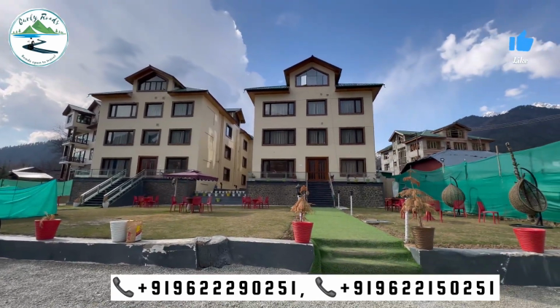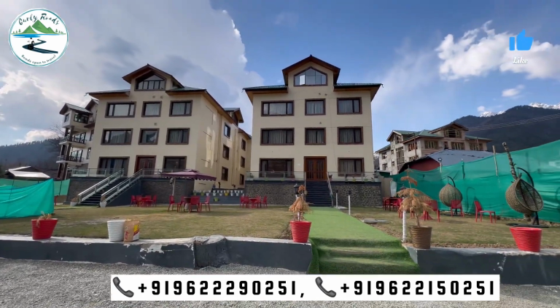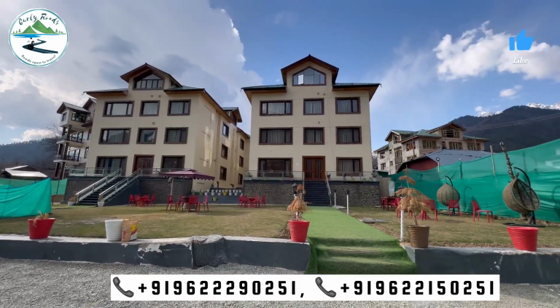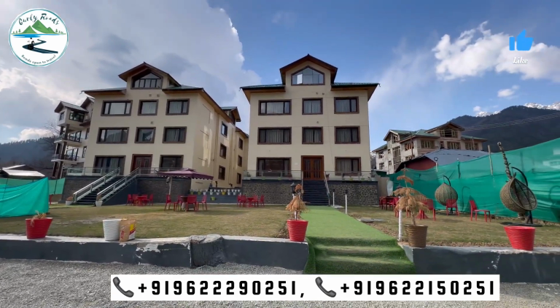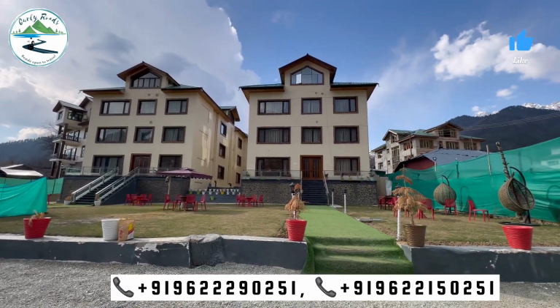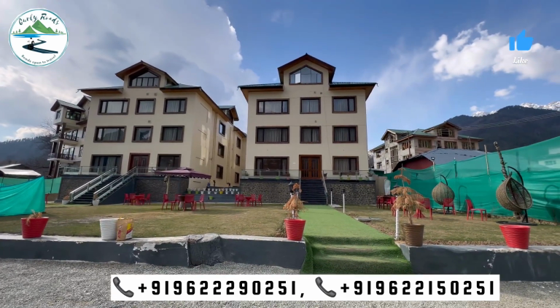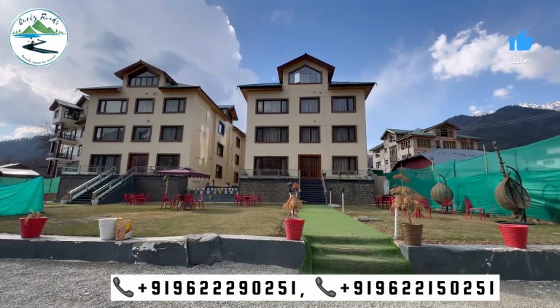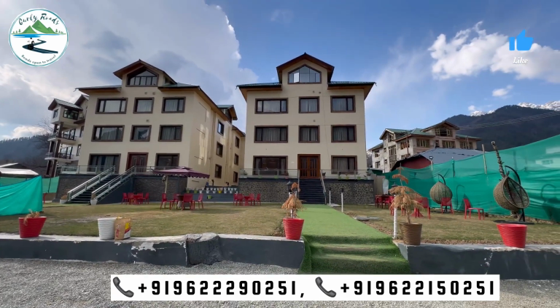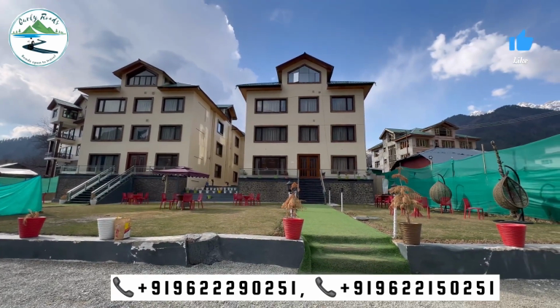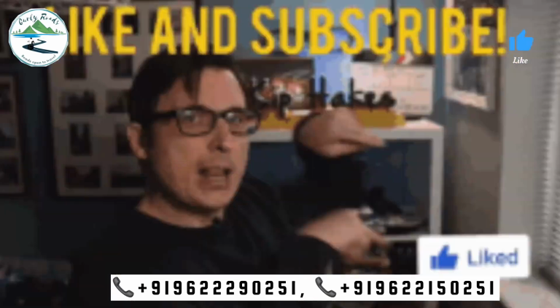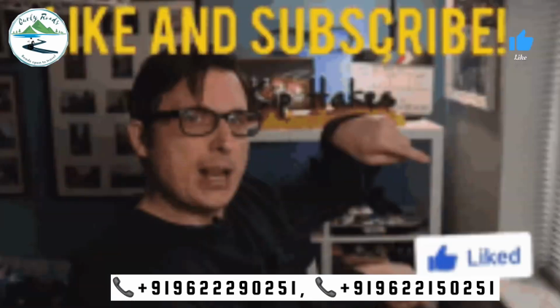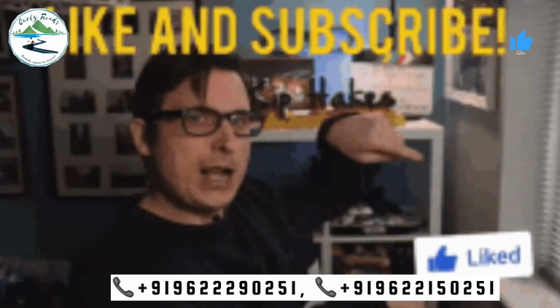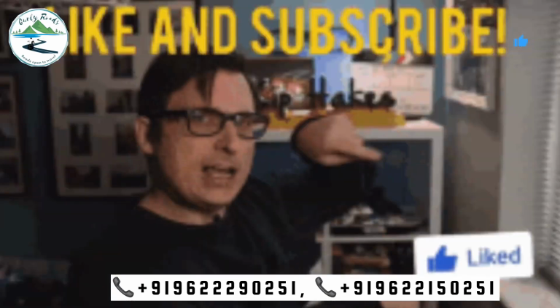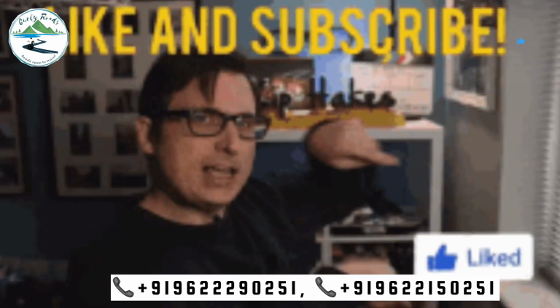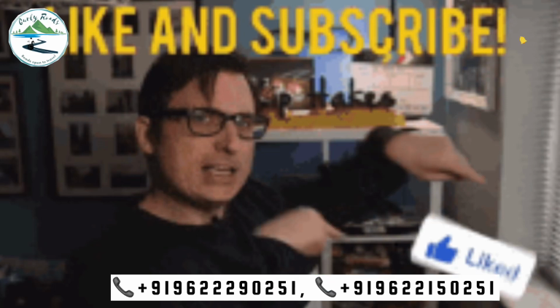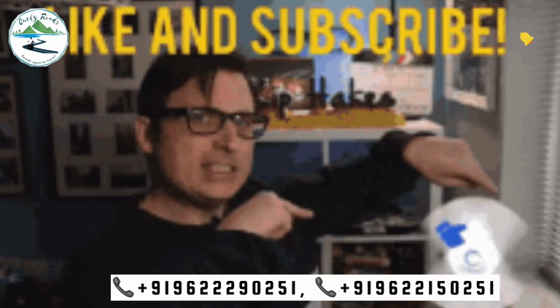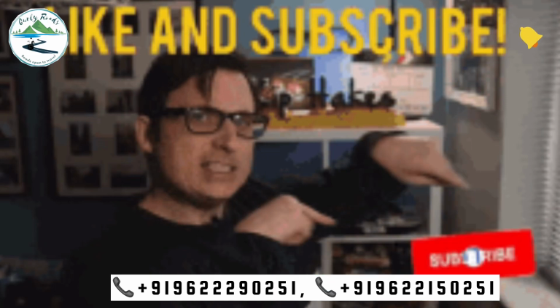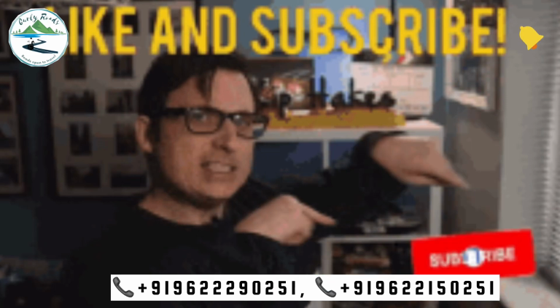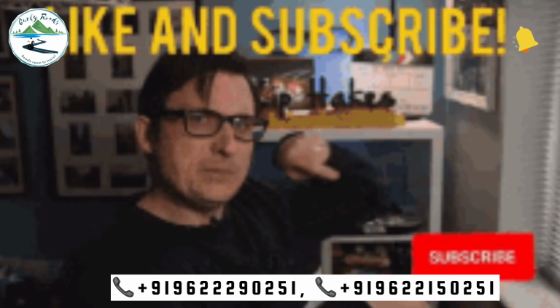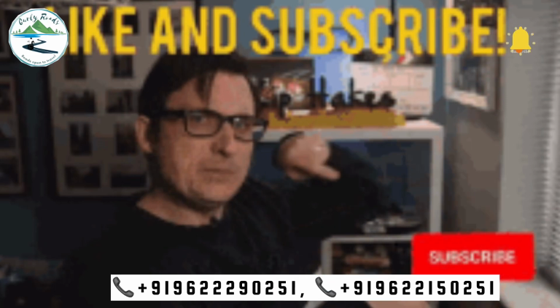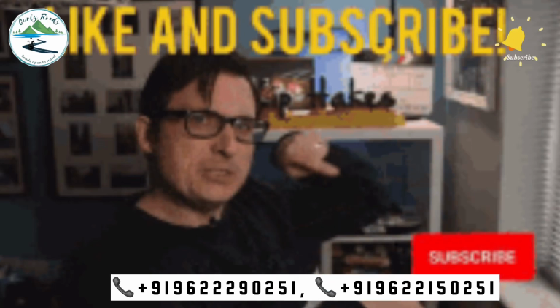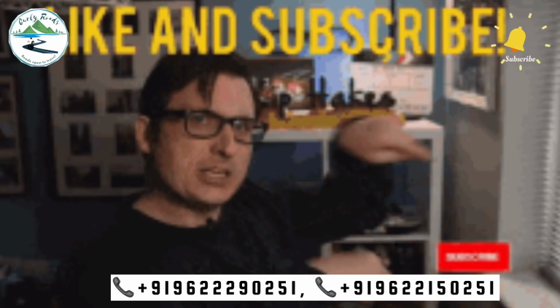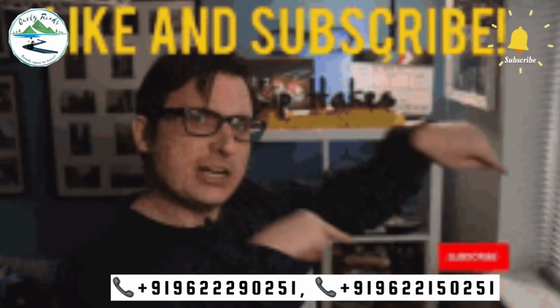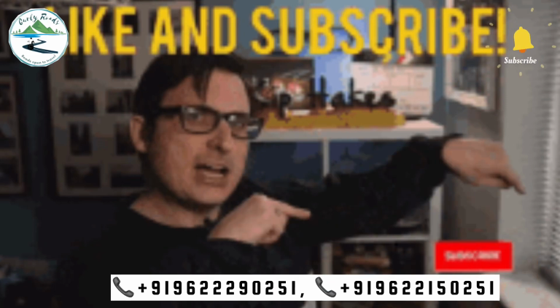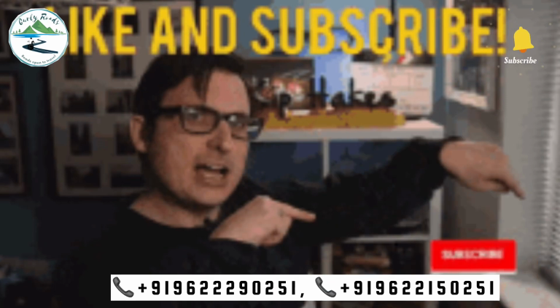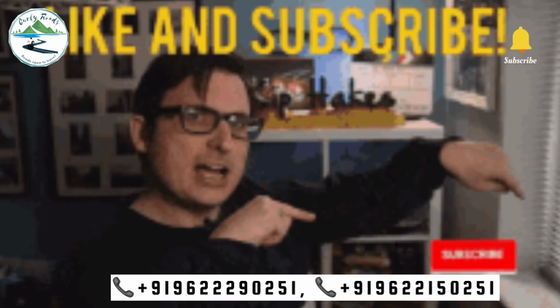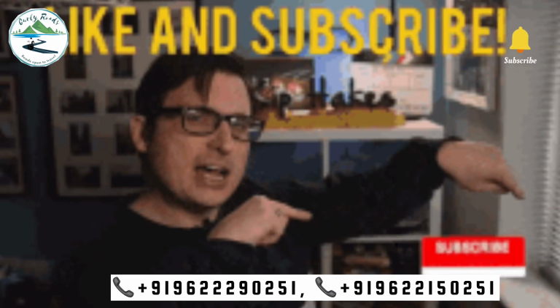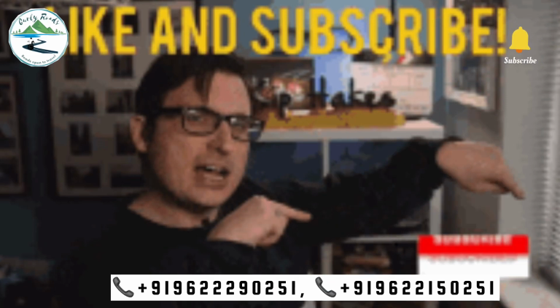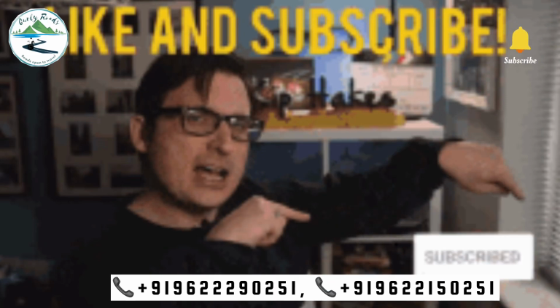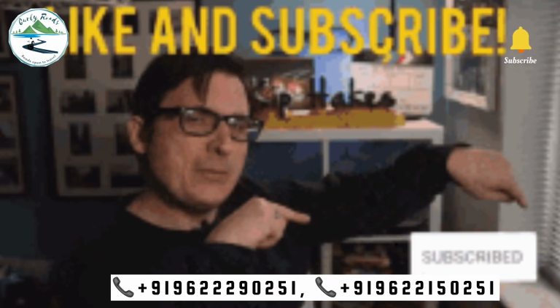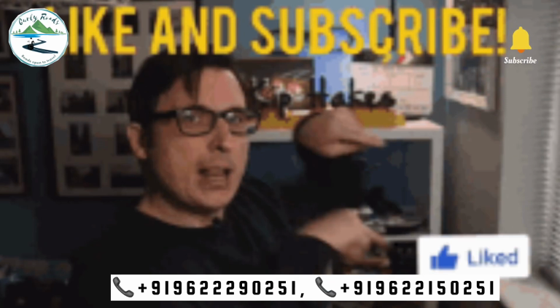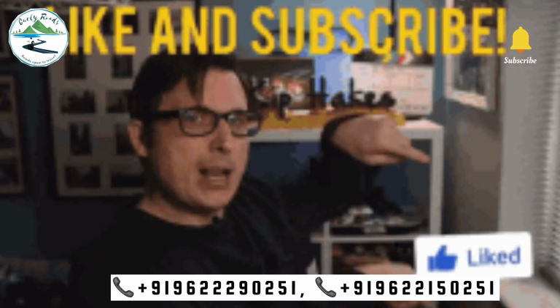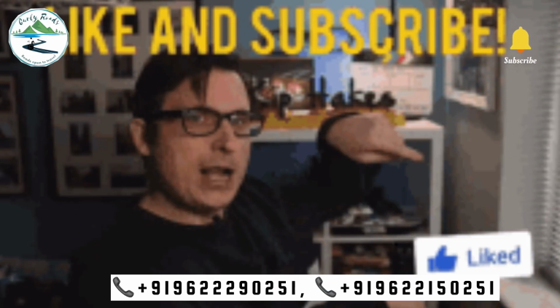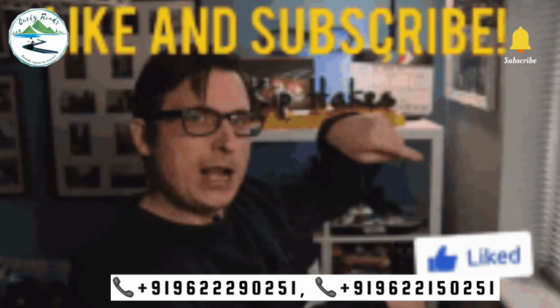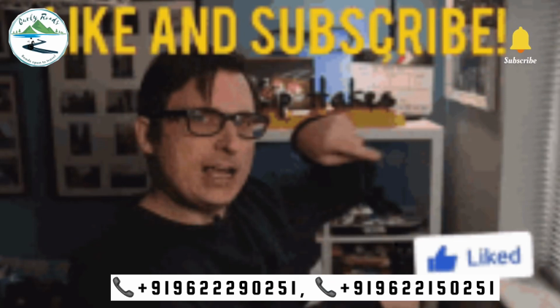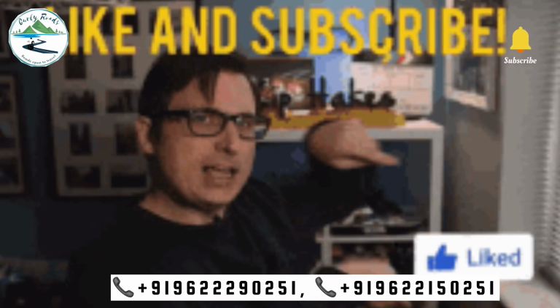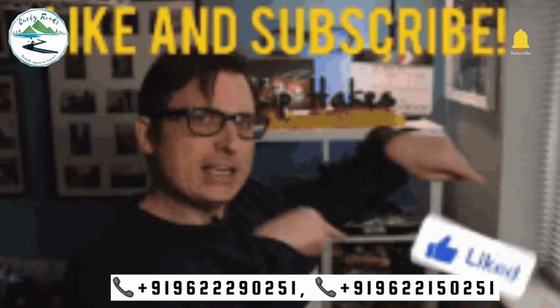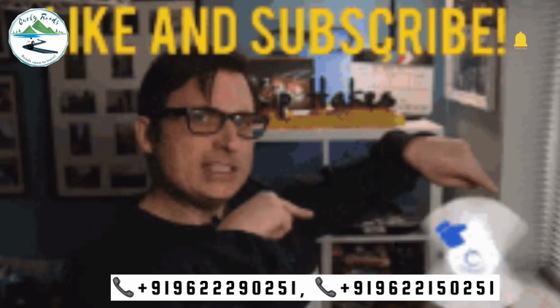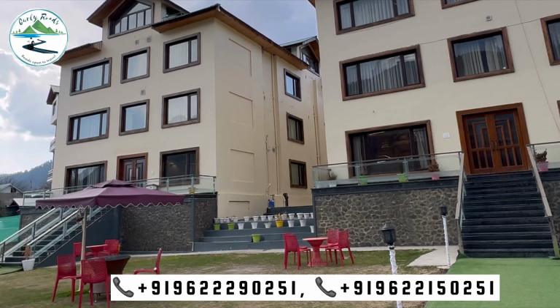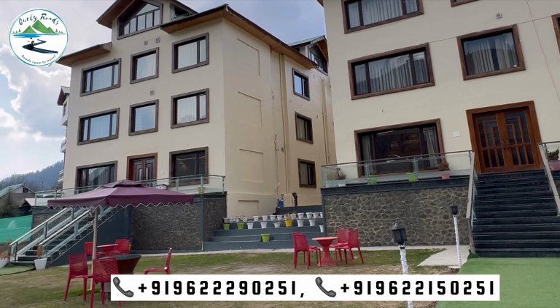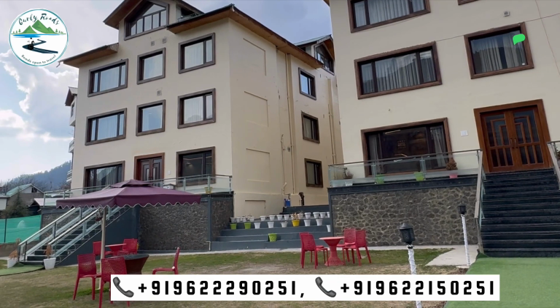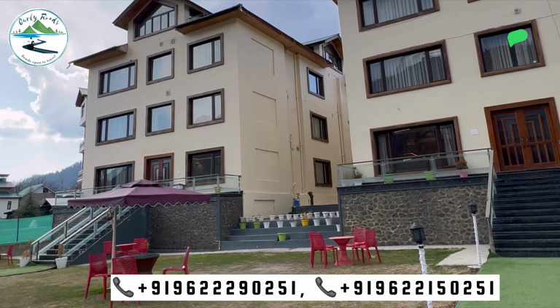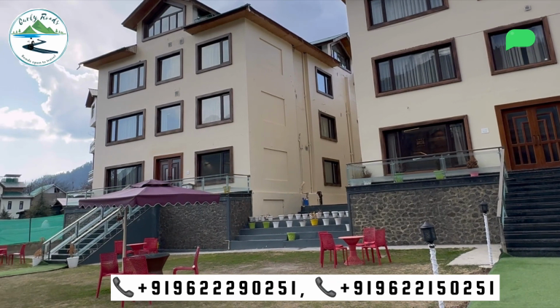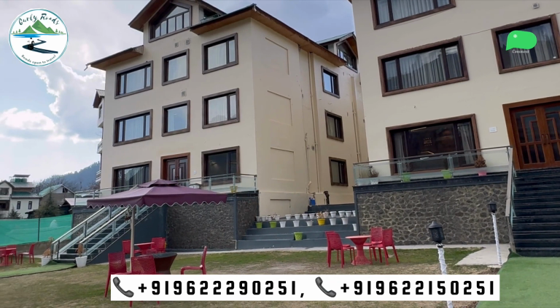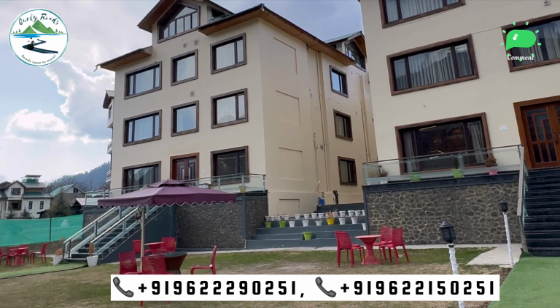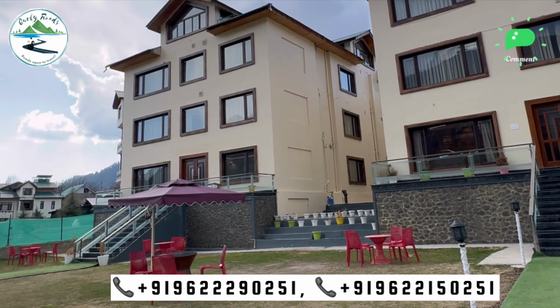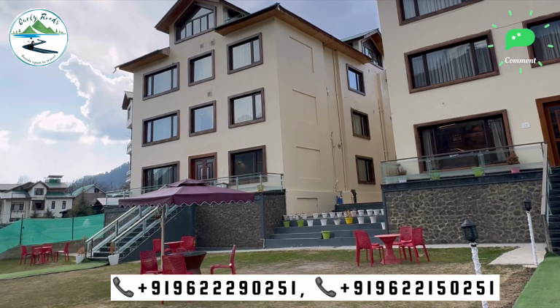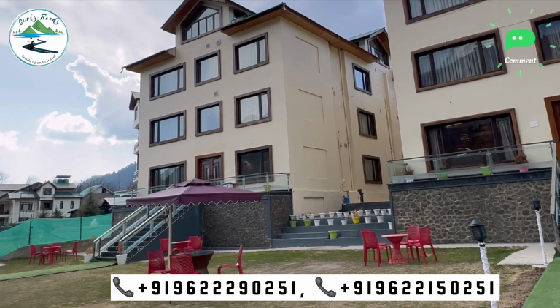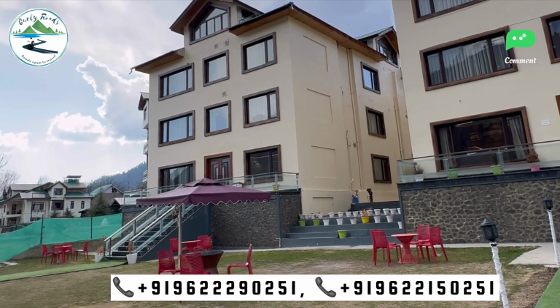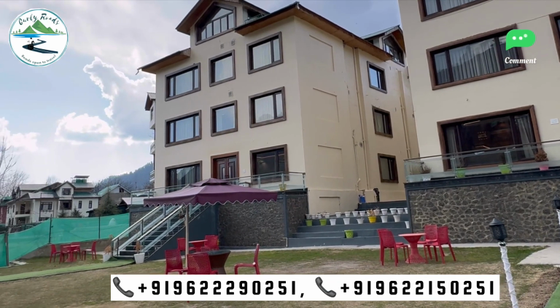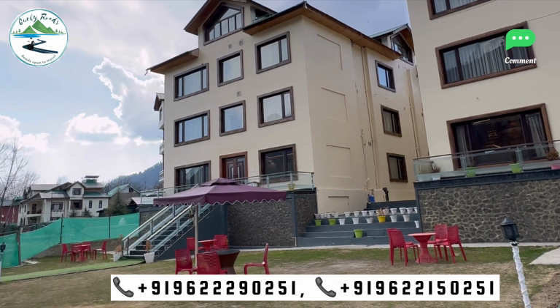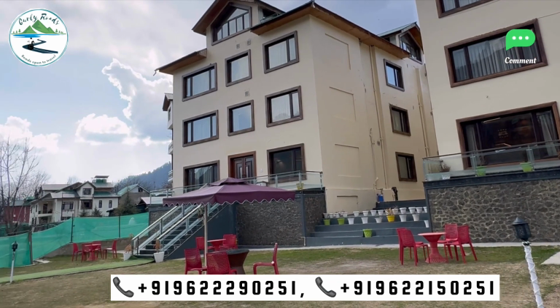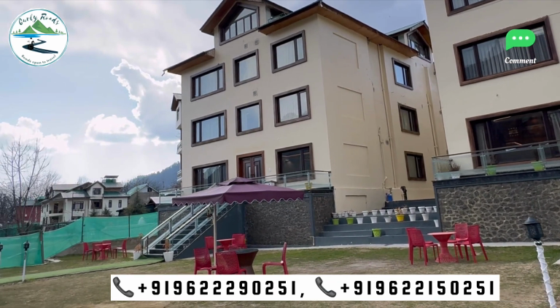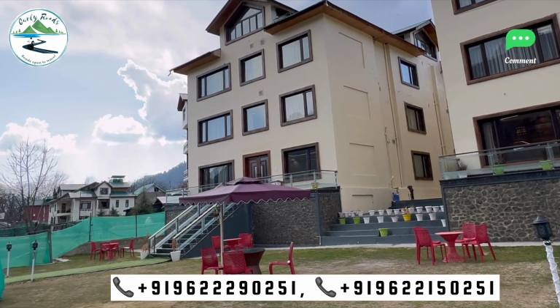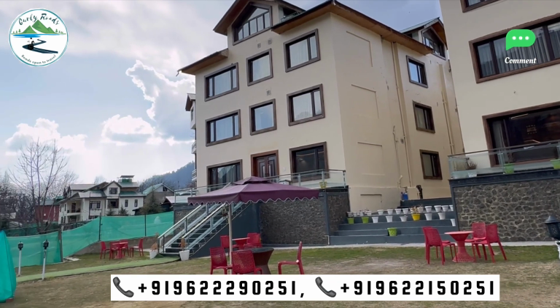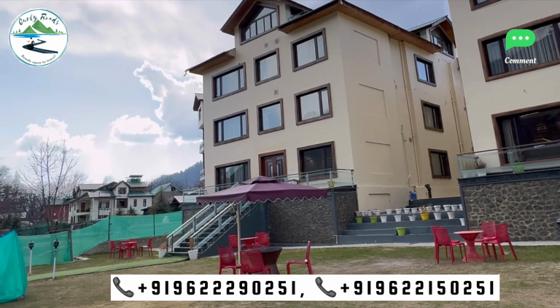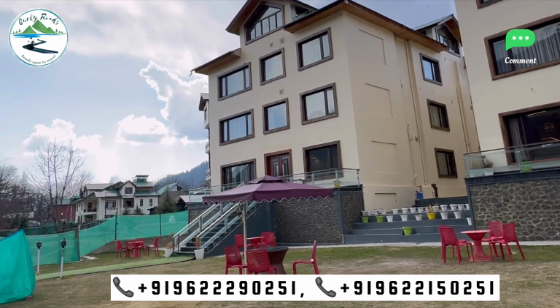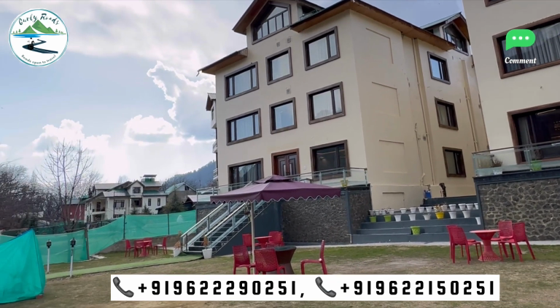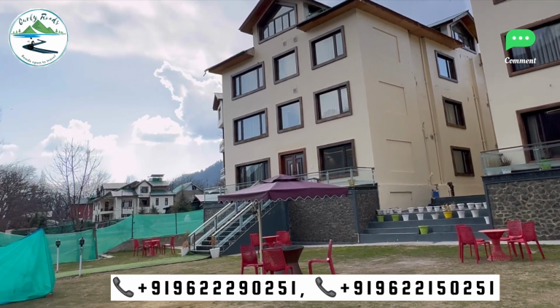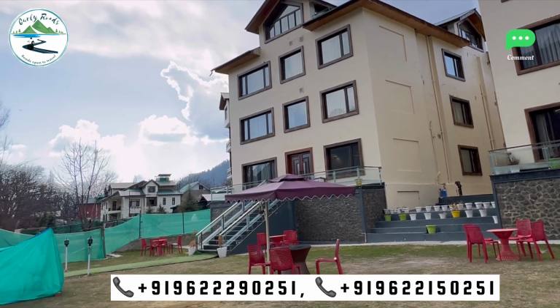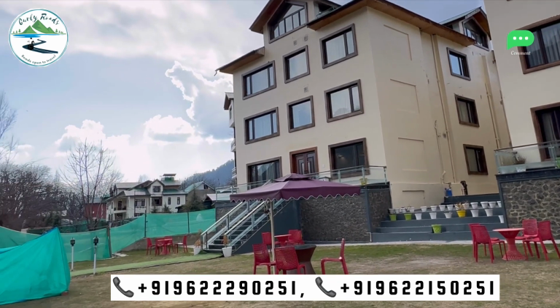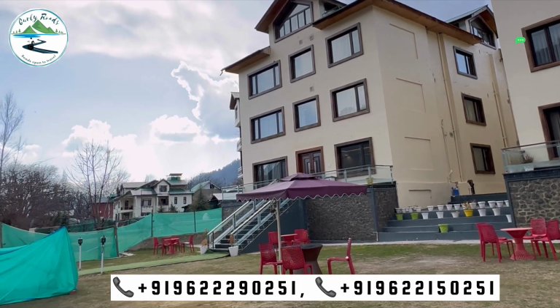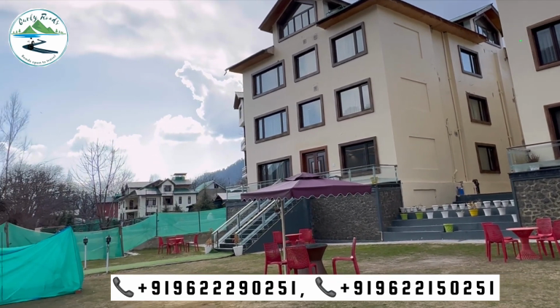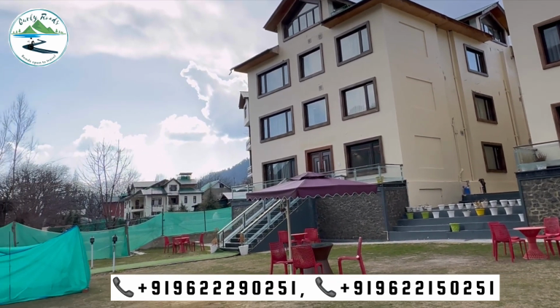Before we start the video, we have a request. Friends, please subscribe, share, and like the video. So let's start the video.